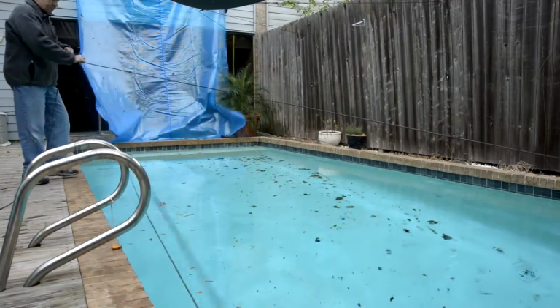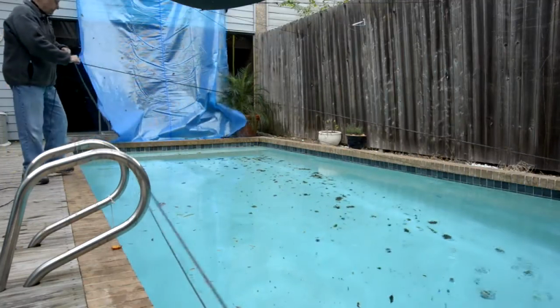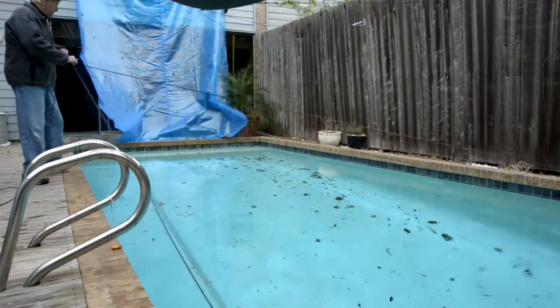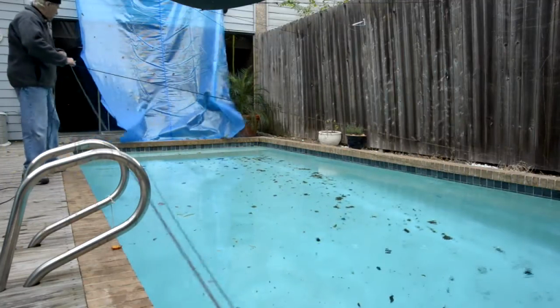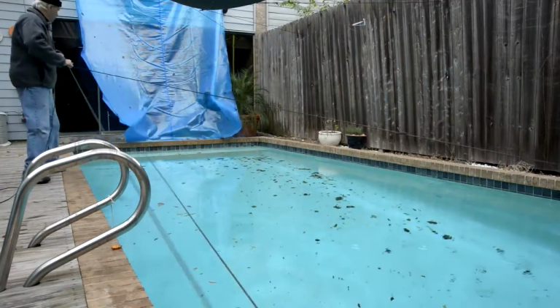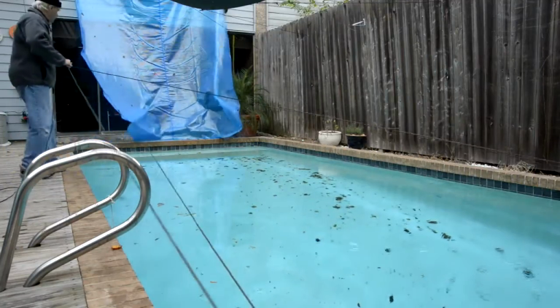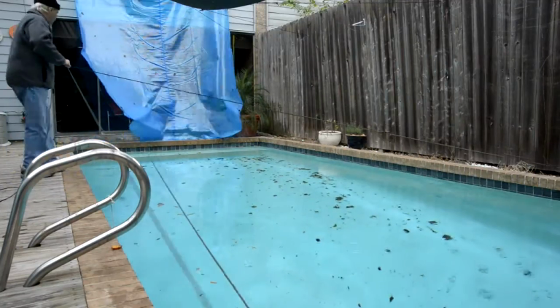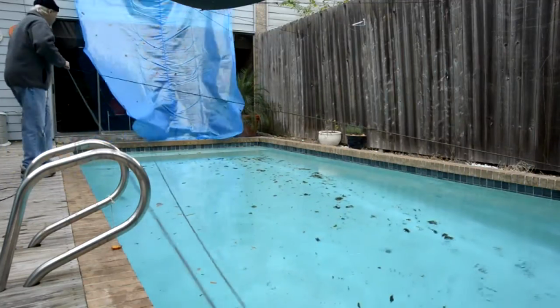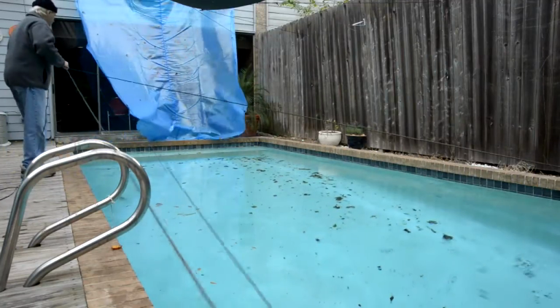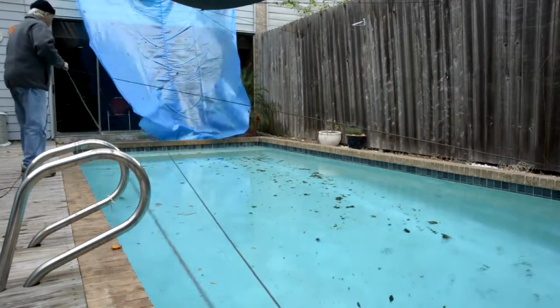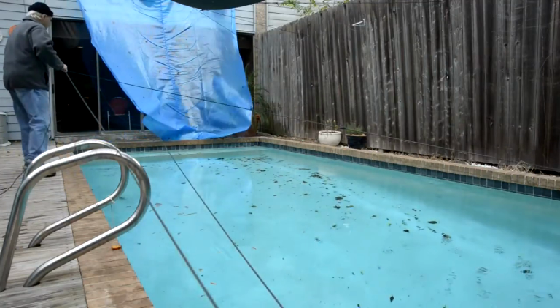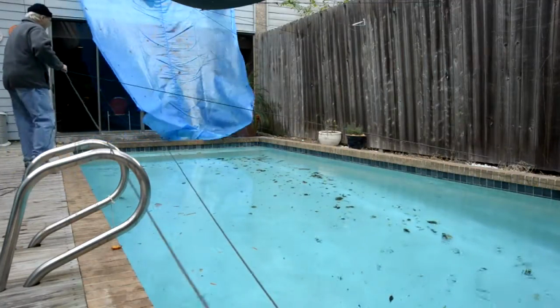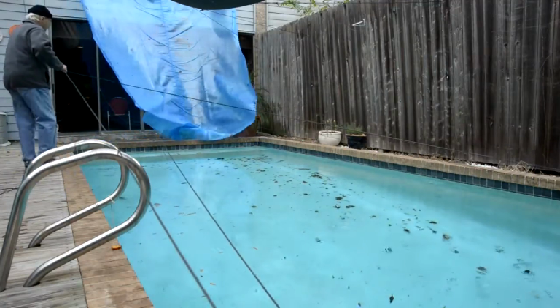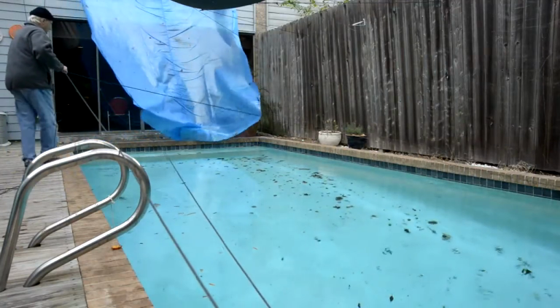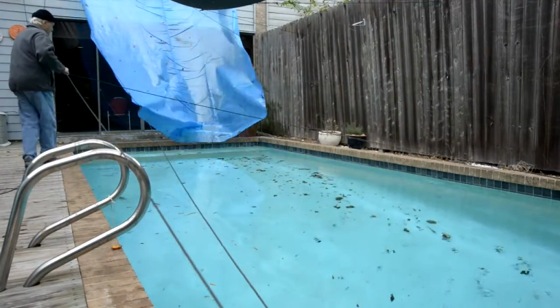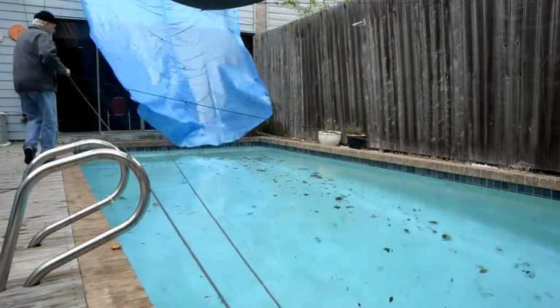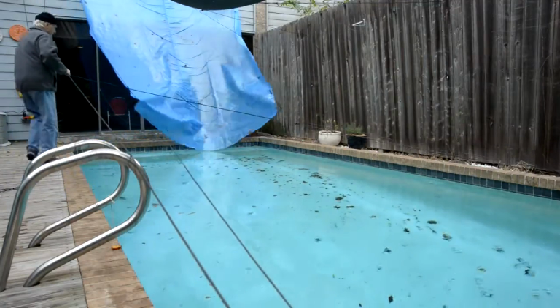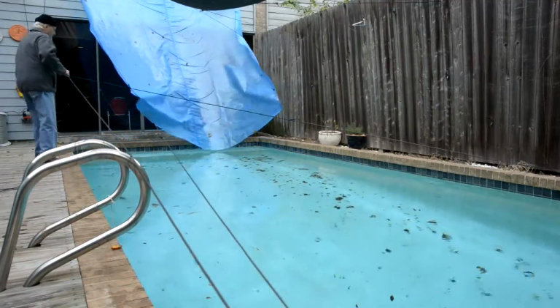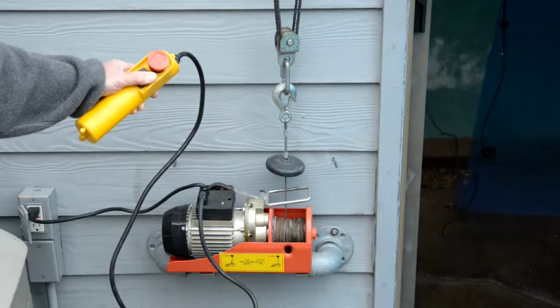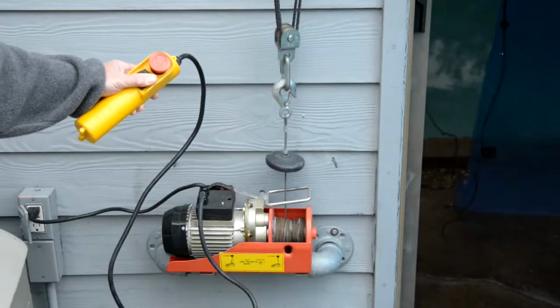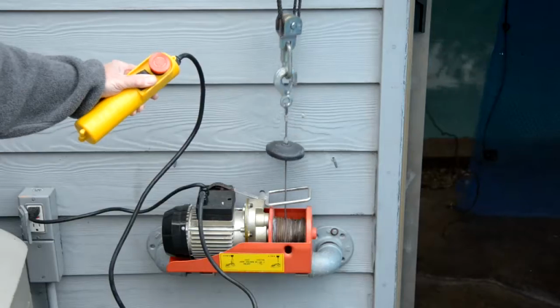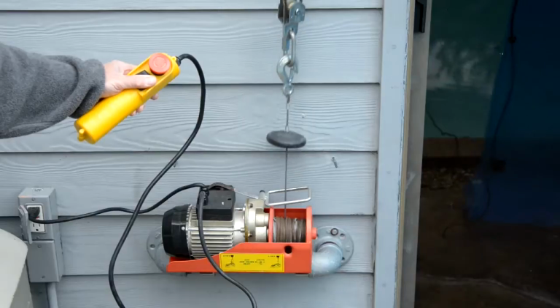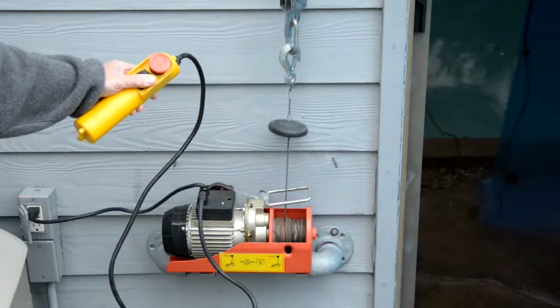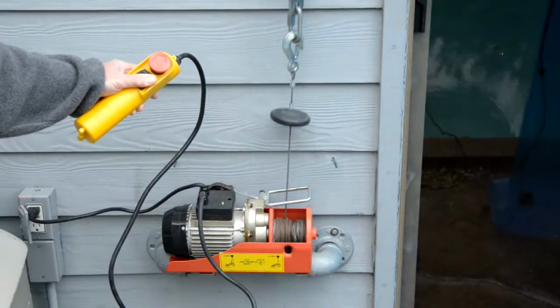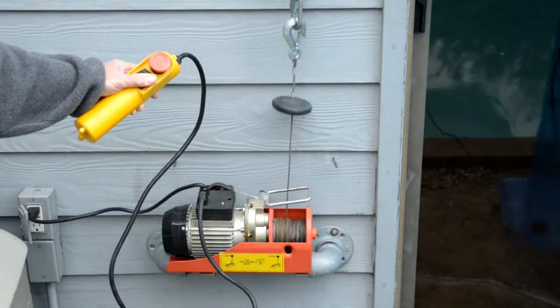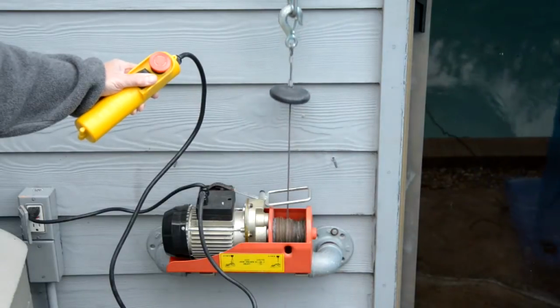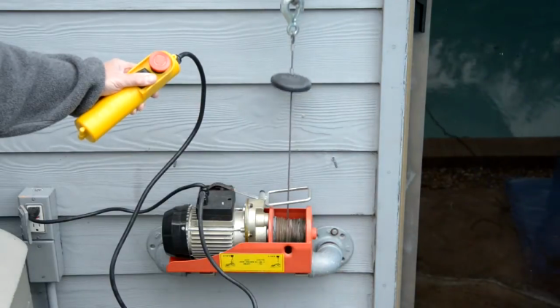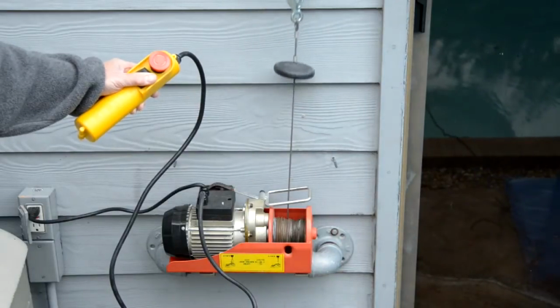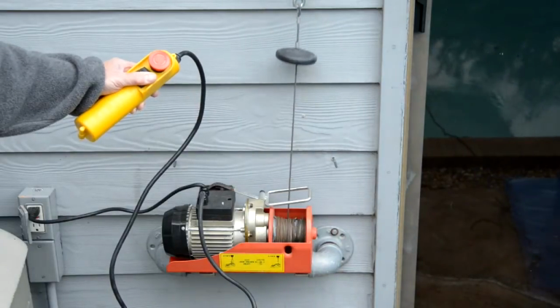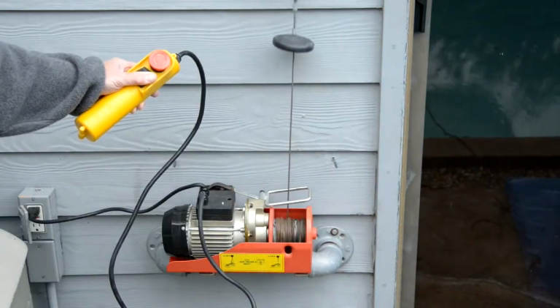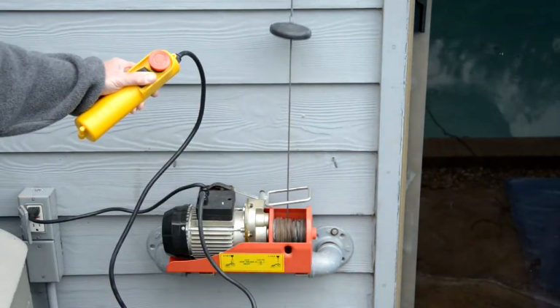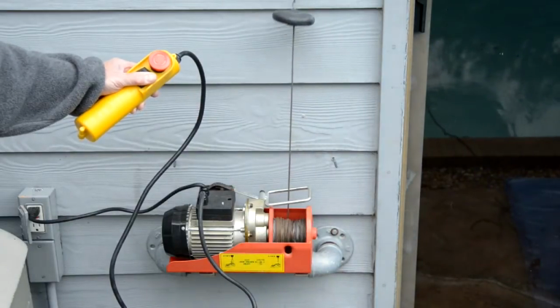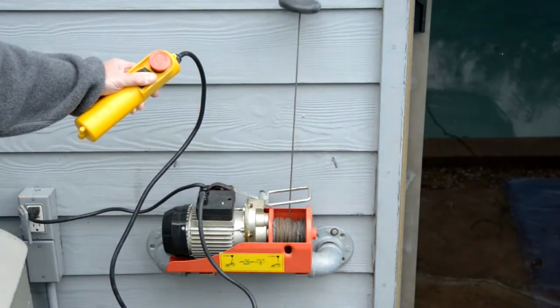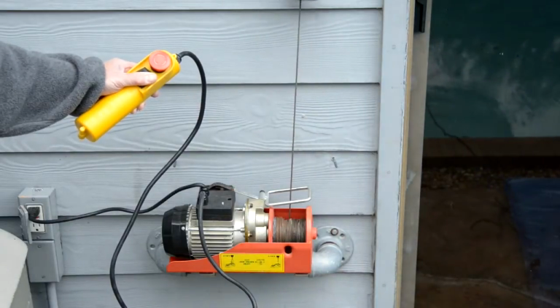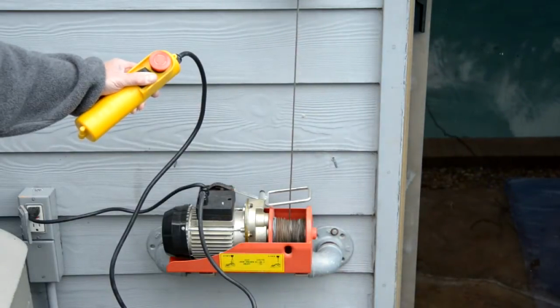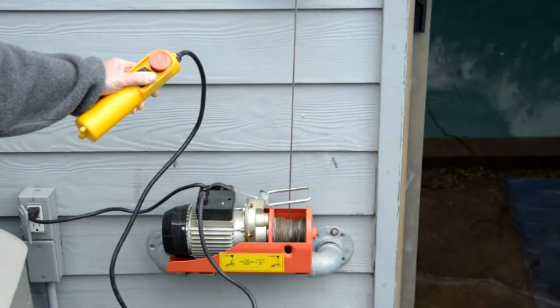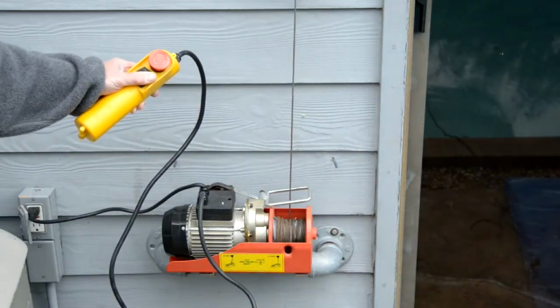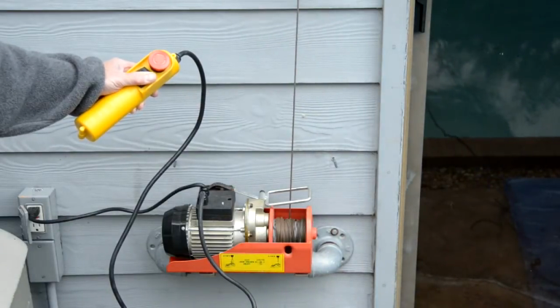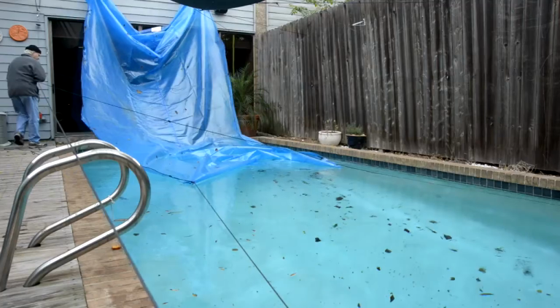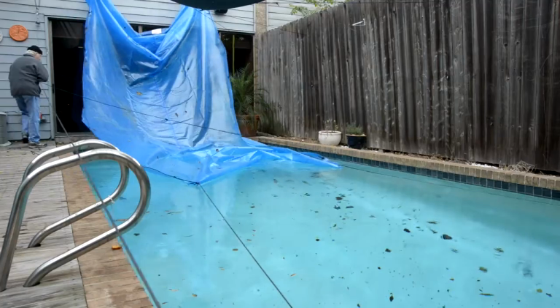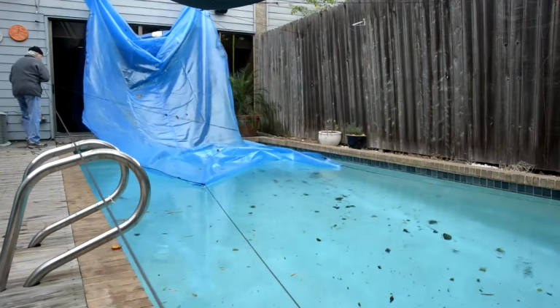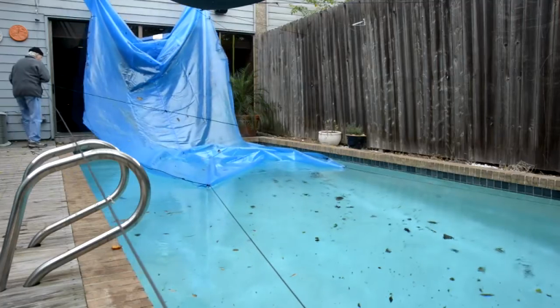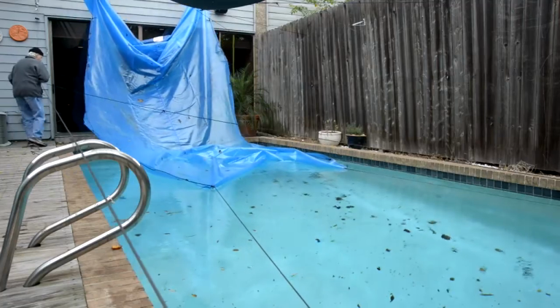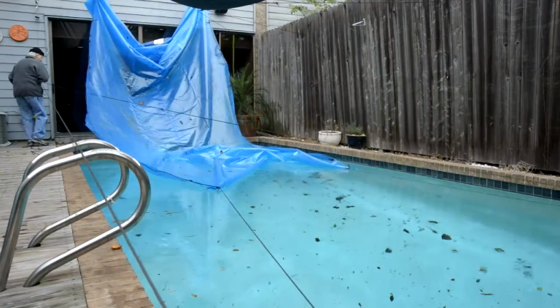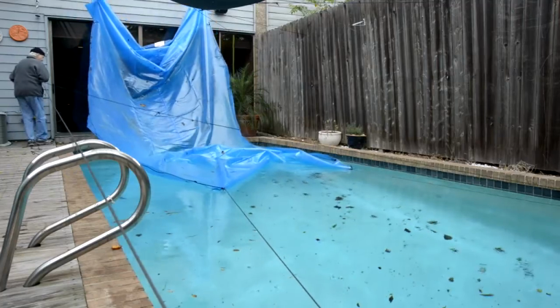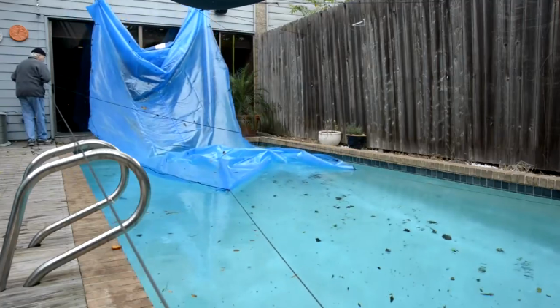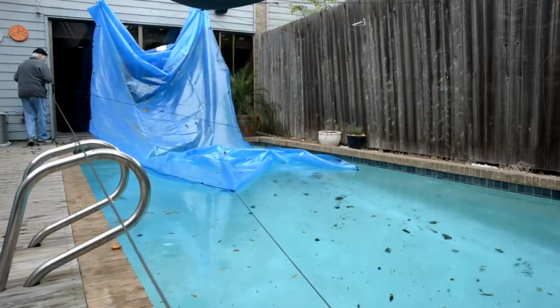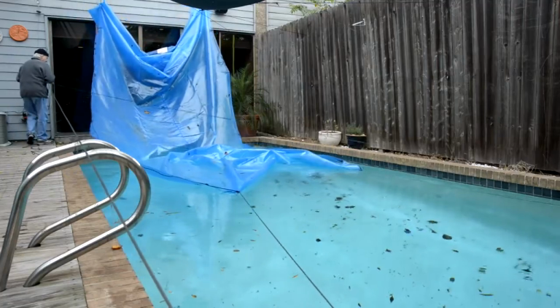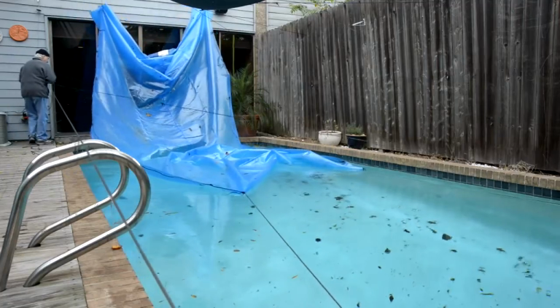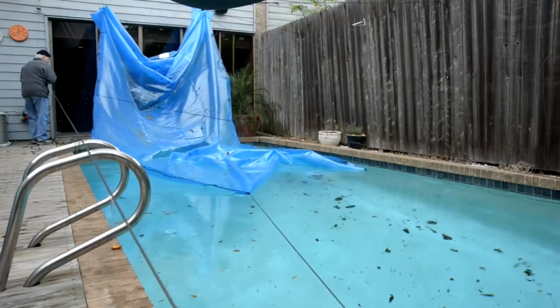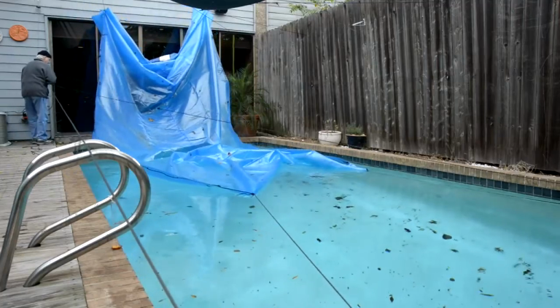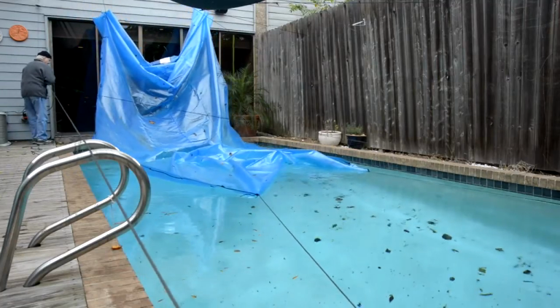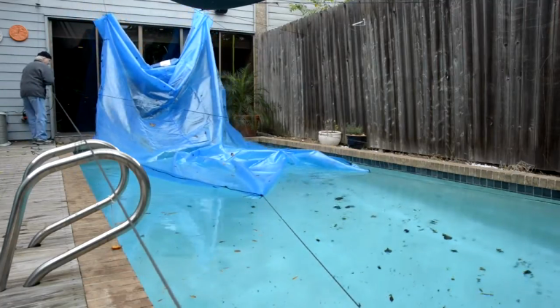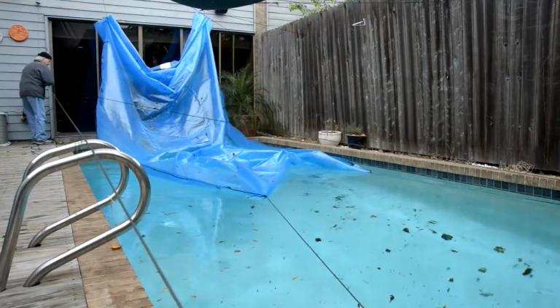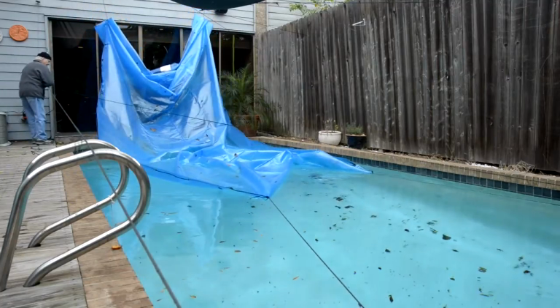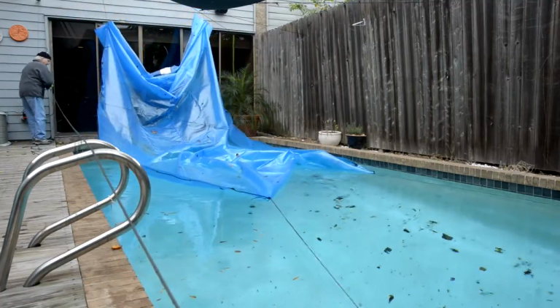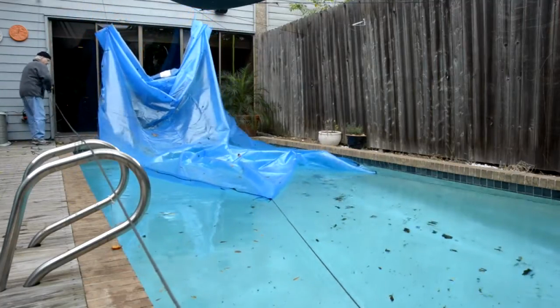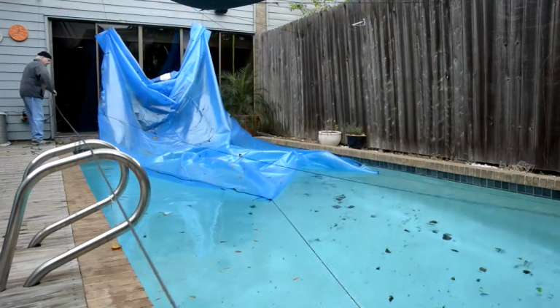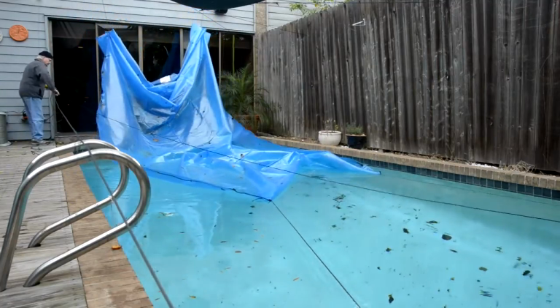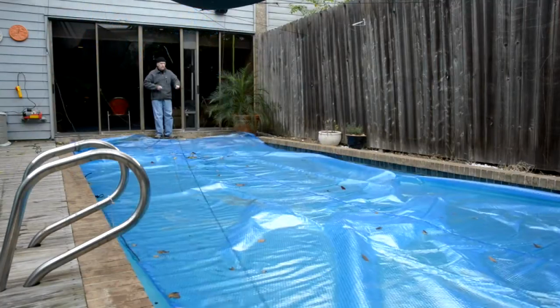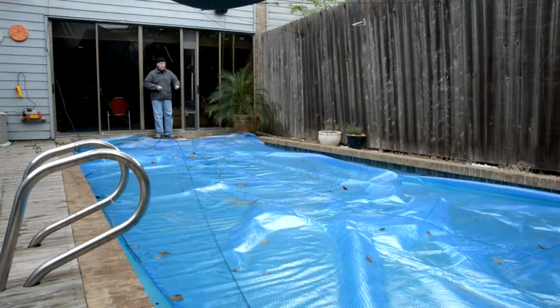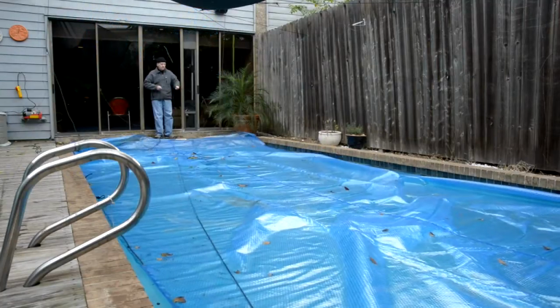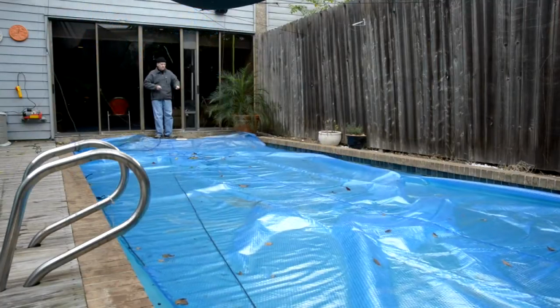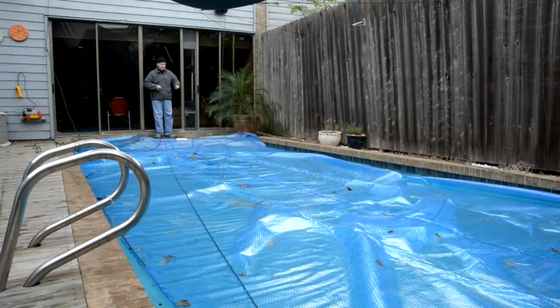To get the cover back on the pool, I reverse the winch while pulling on the ropes attached at the other end of the cover, running through the pulleys at the deep end of the pool.